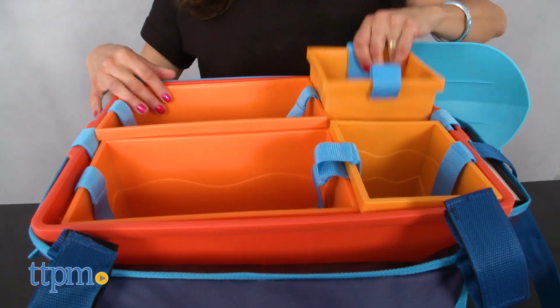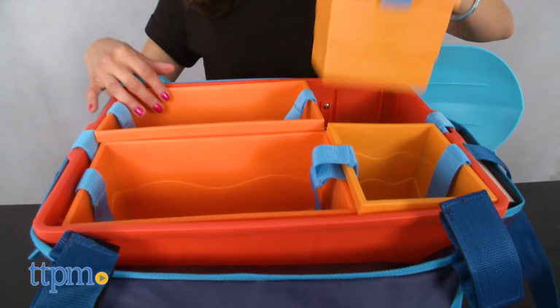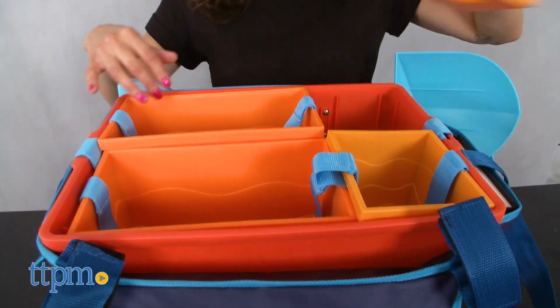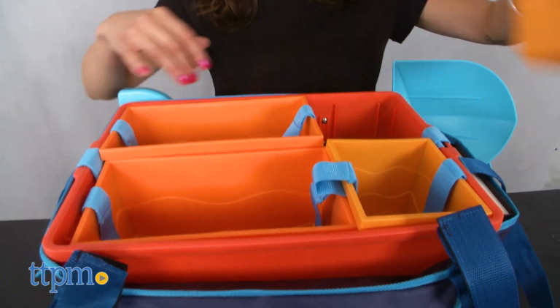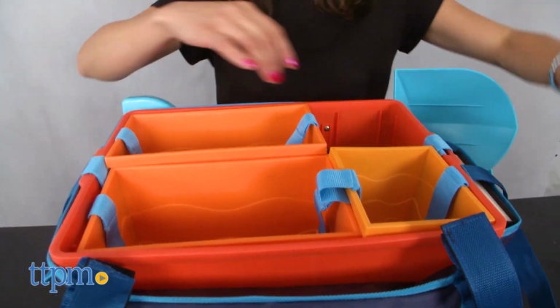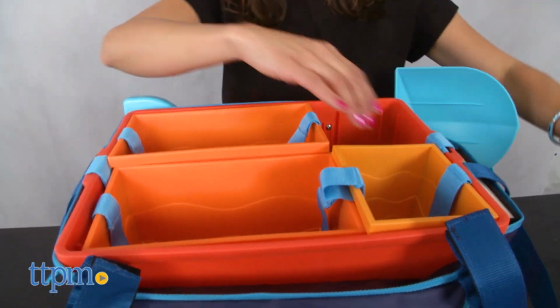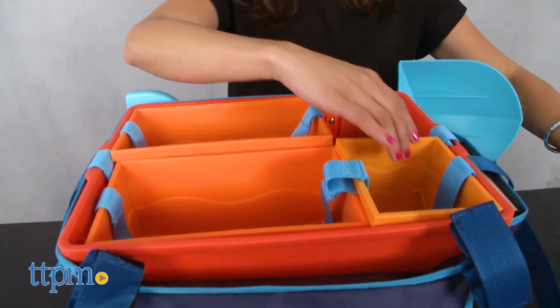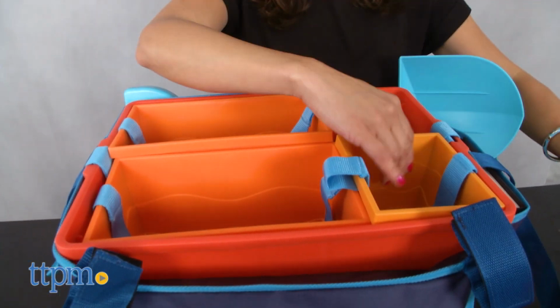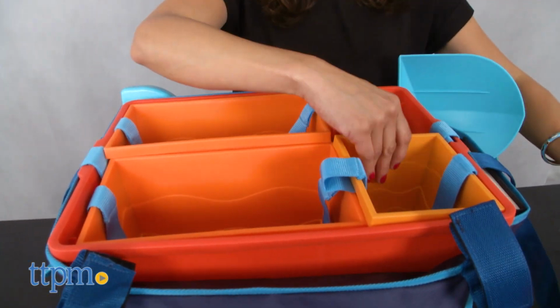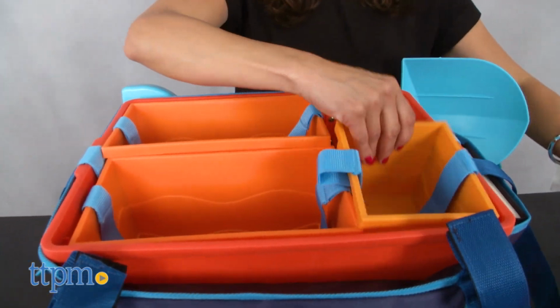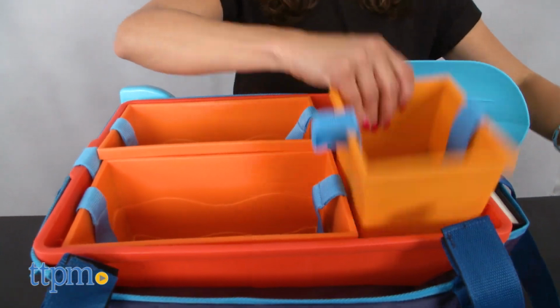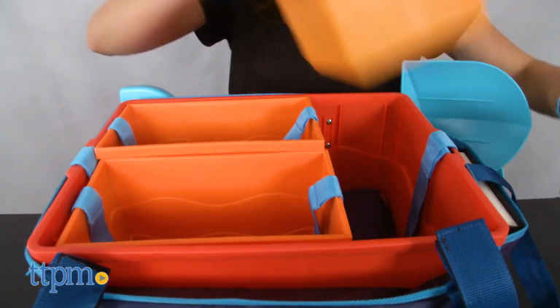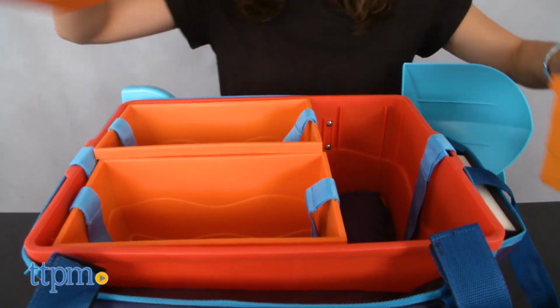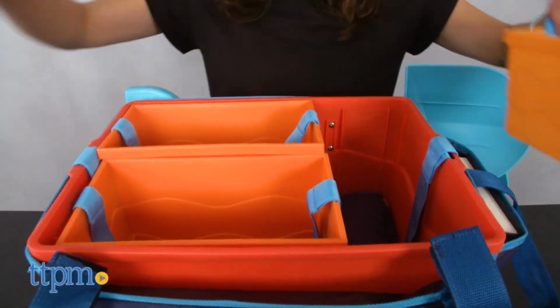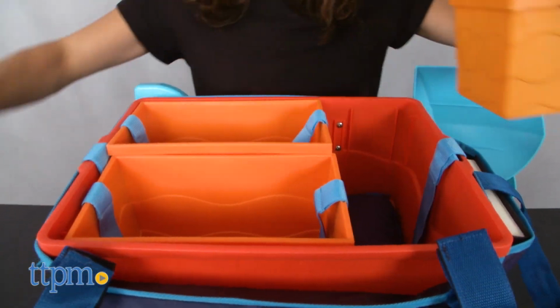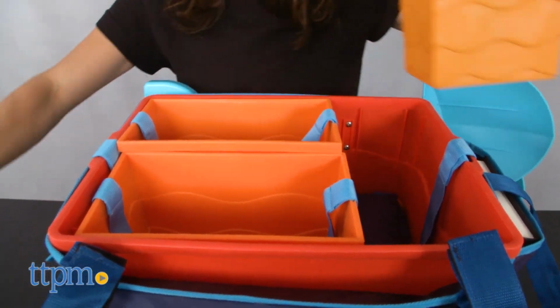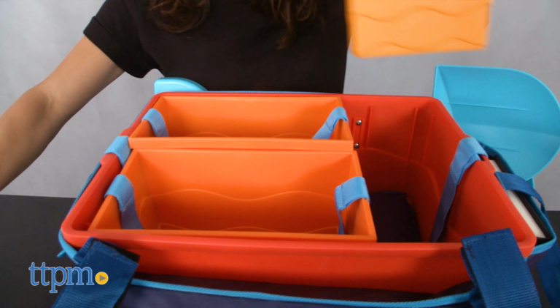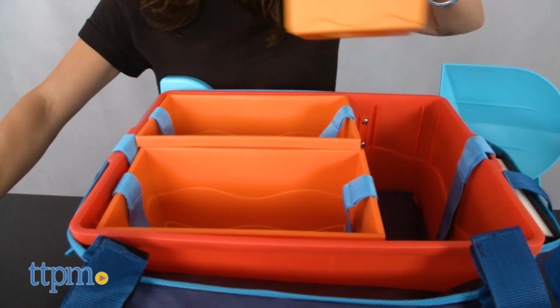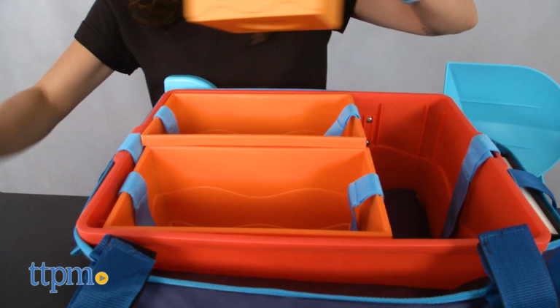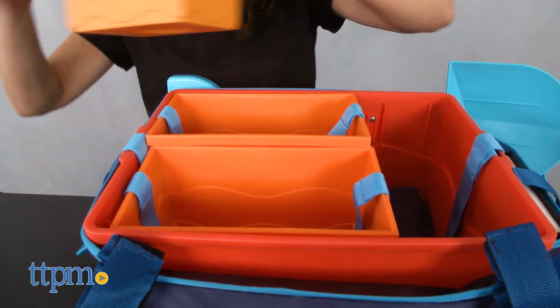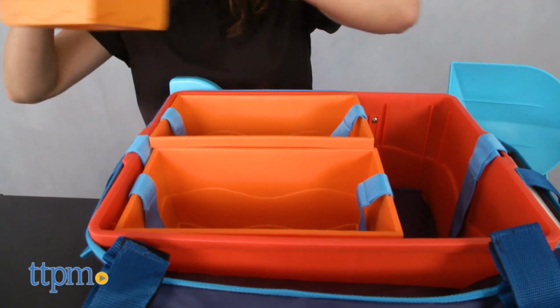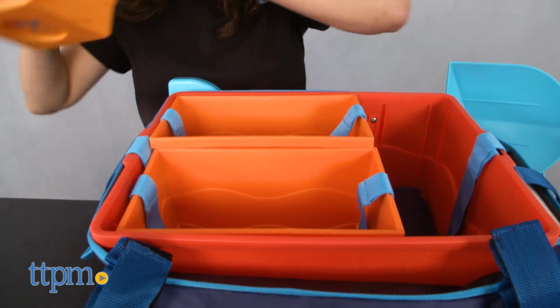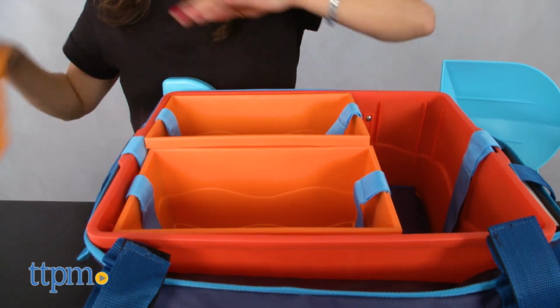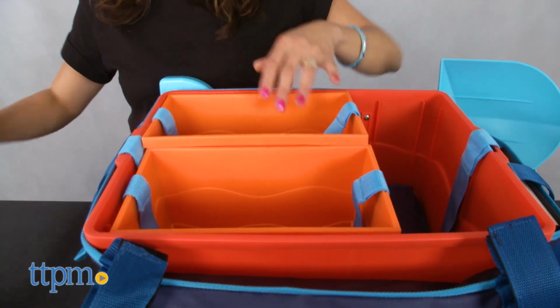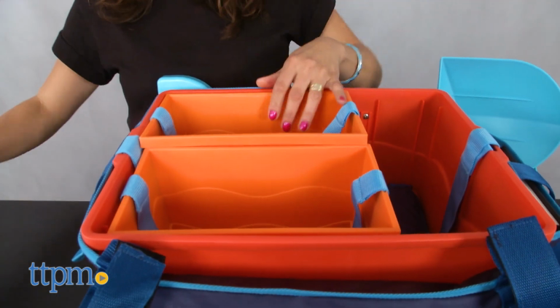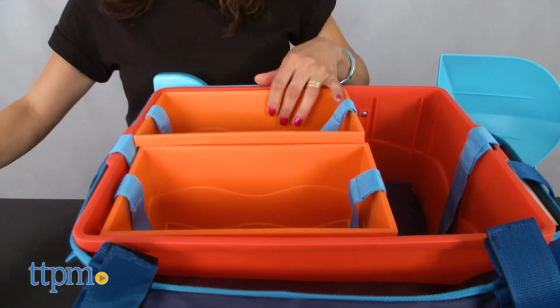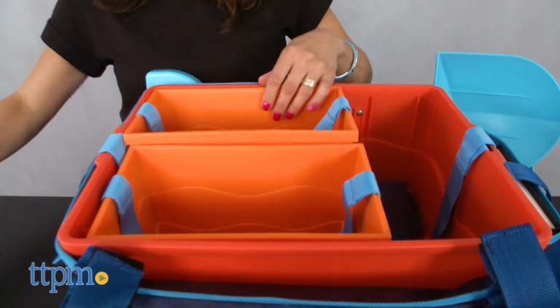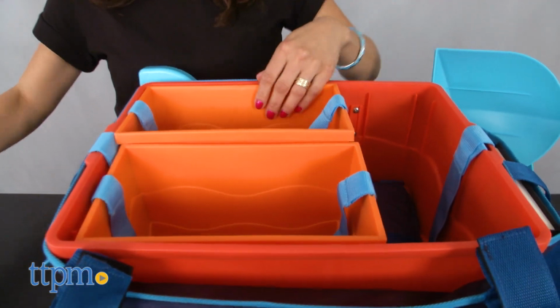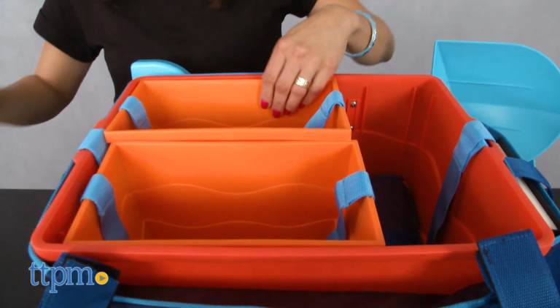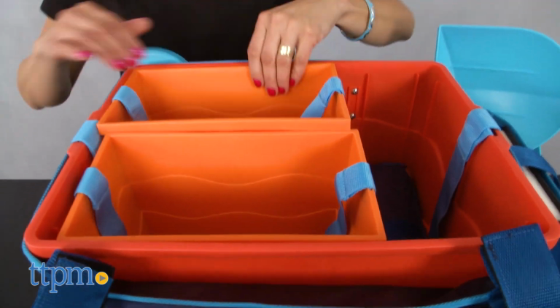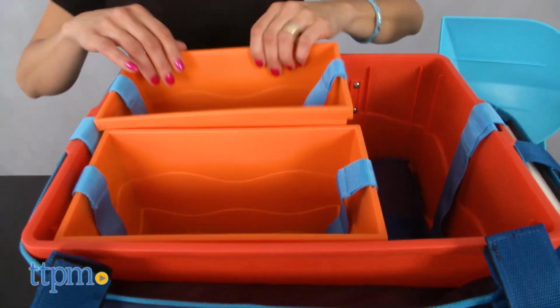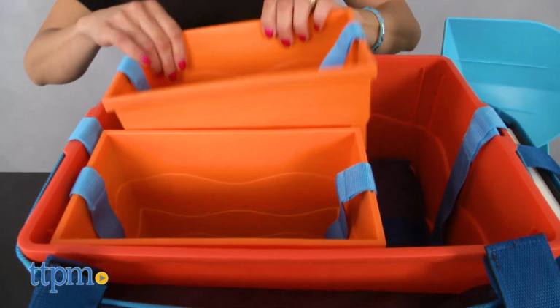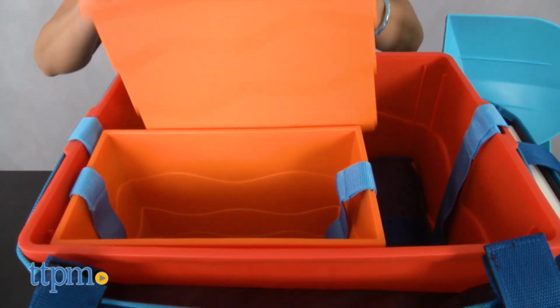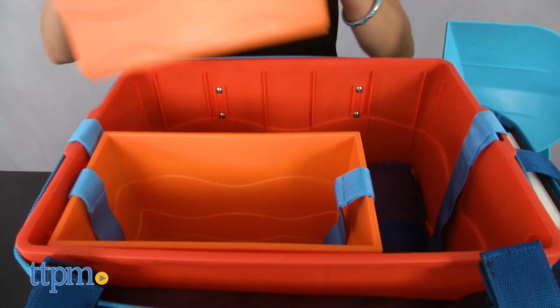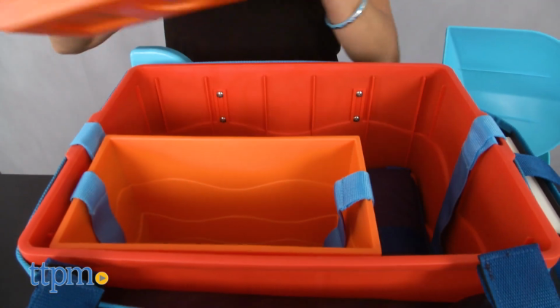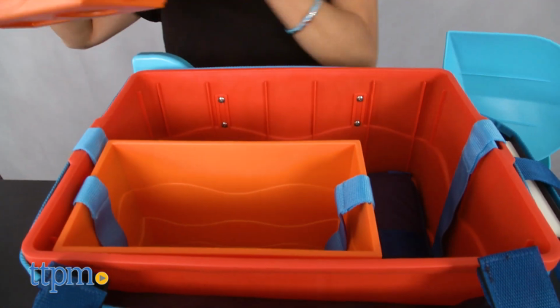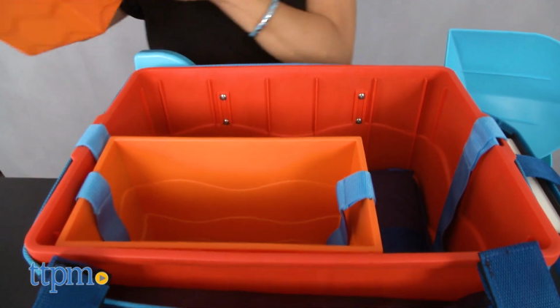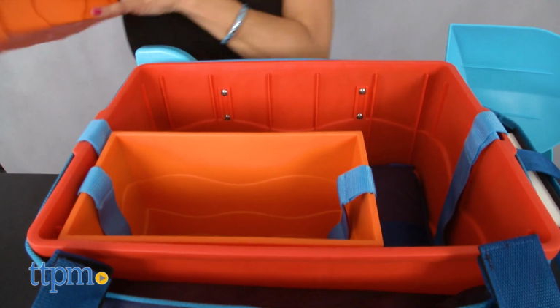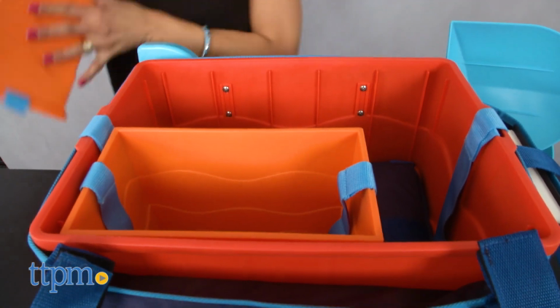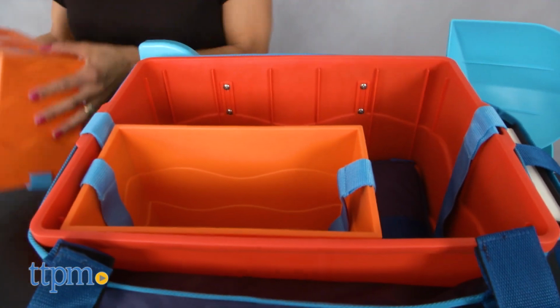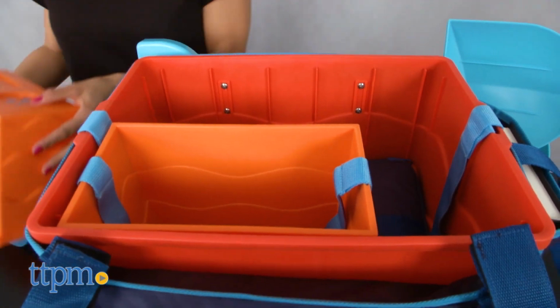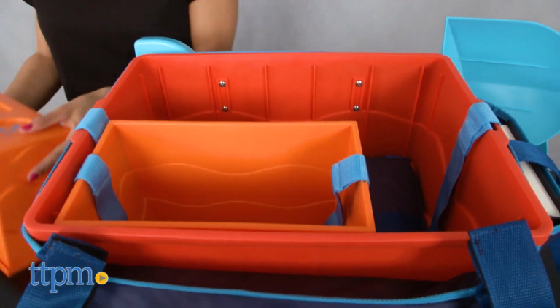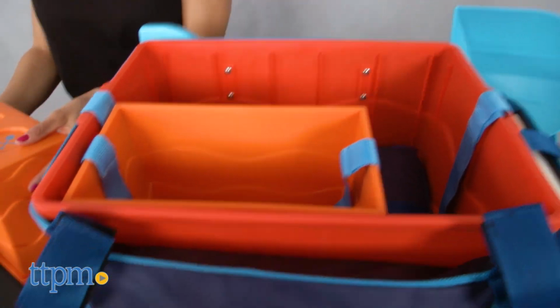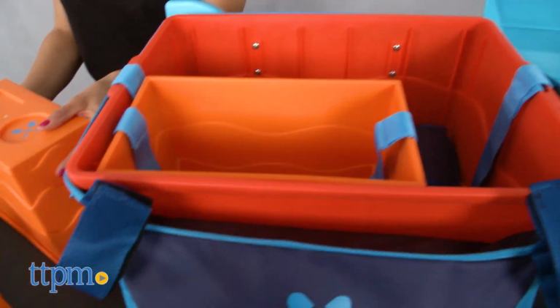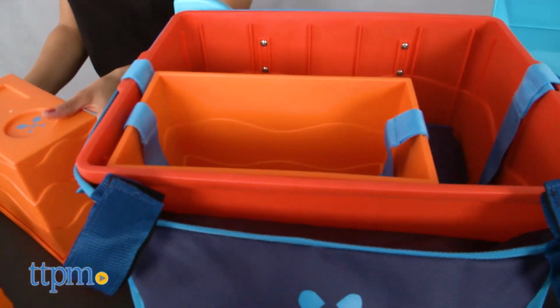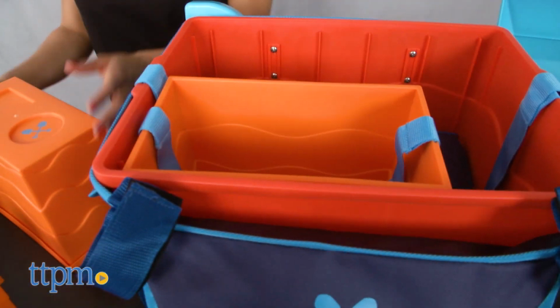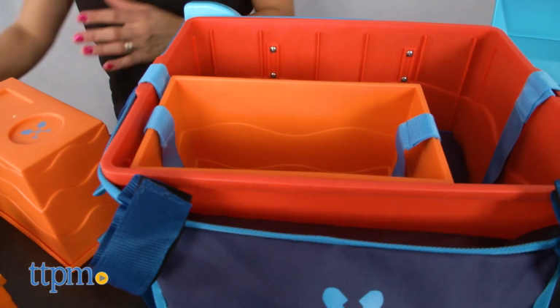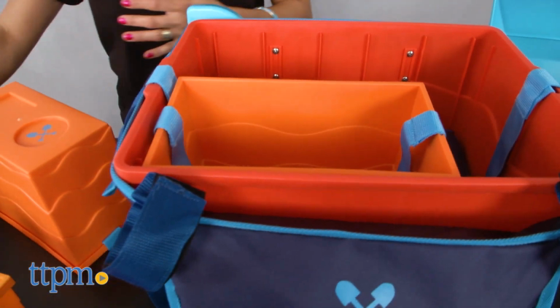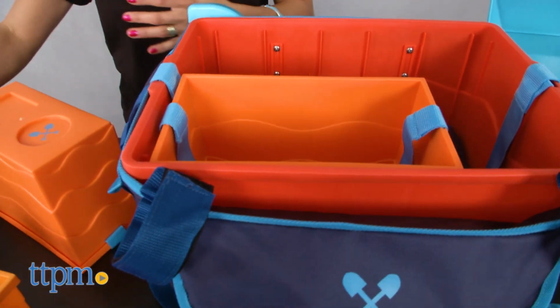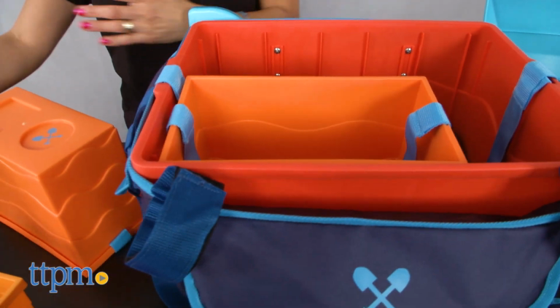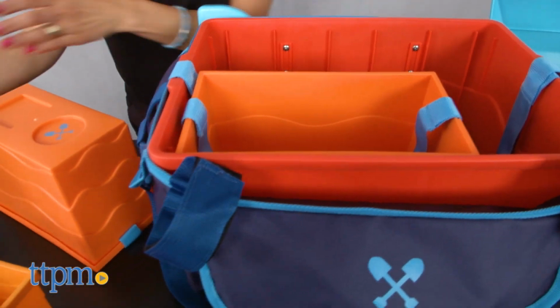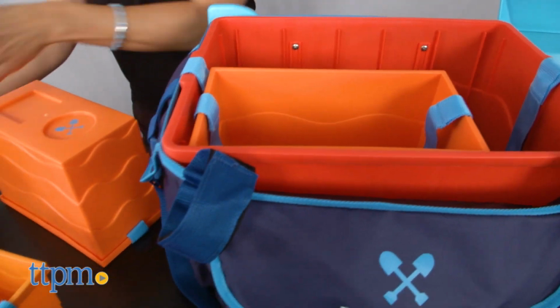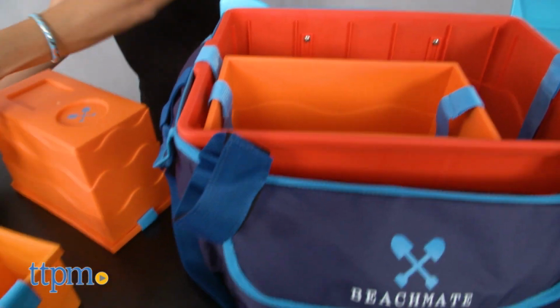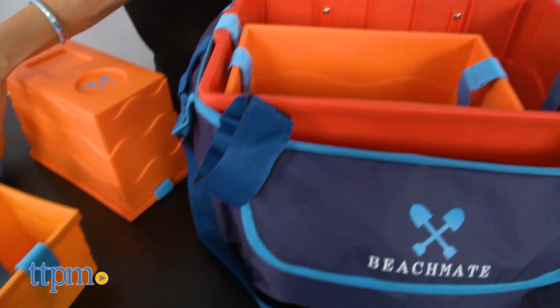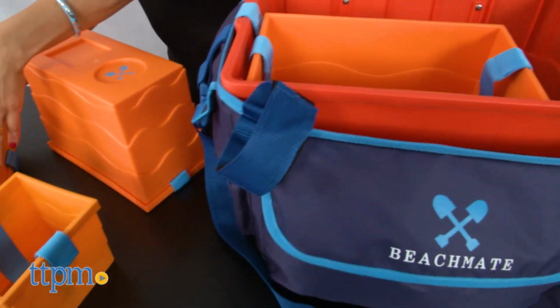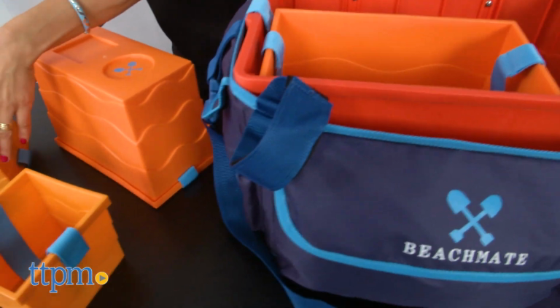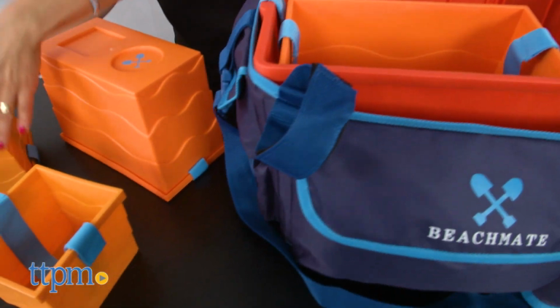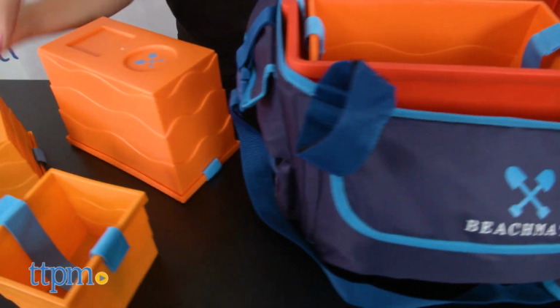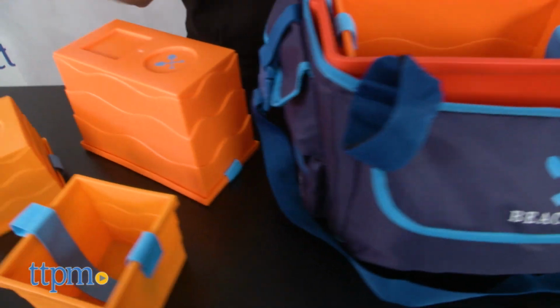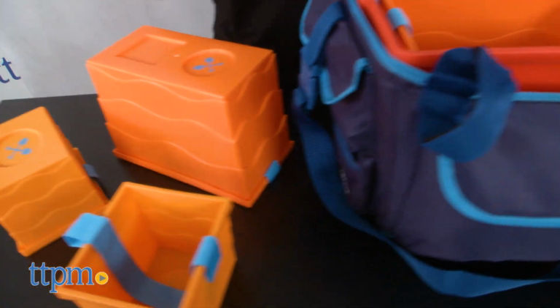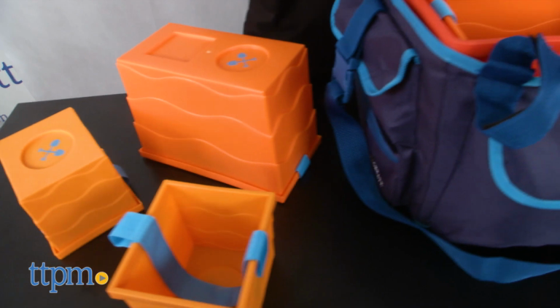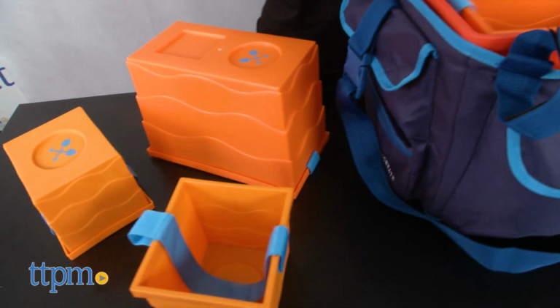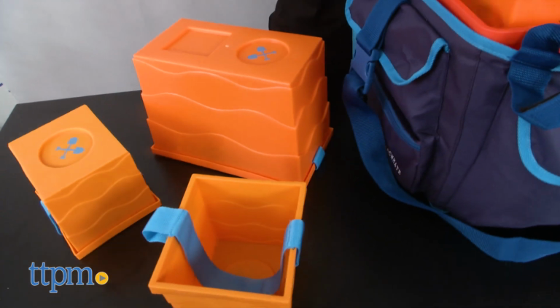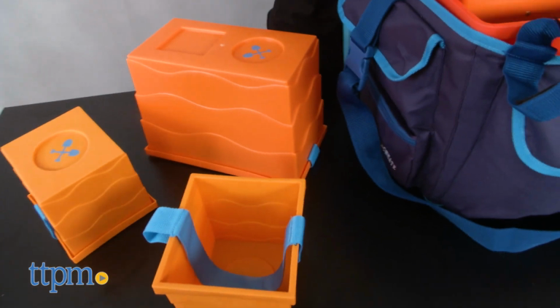The BeachMate is an all-in-one, packable, stackable solution to loading up and carrying multiple bags and toys down to the beach.